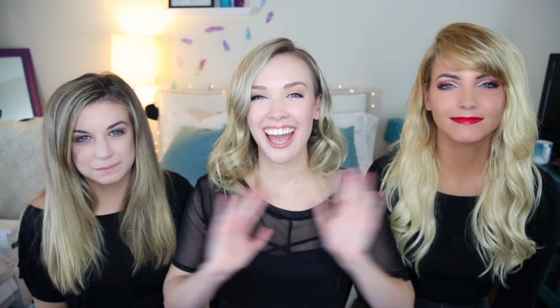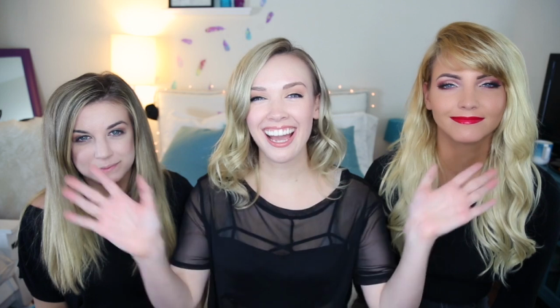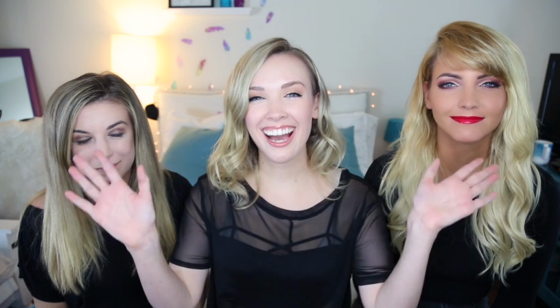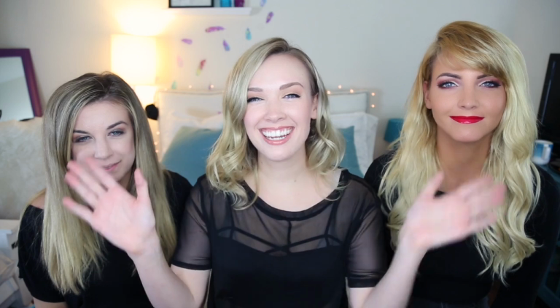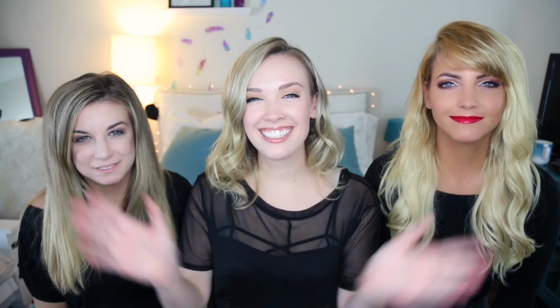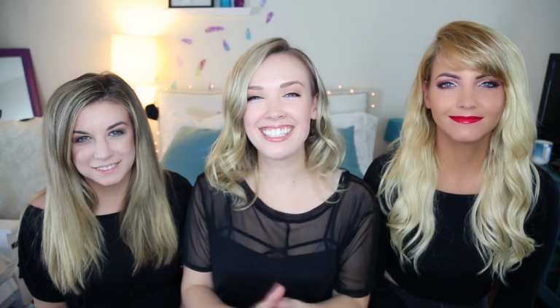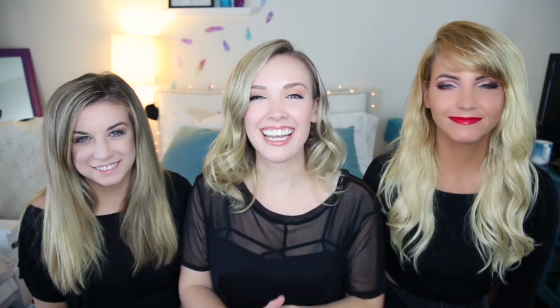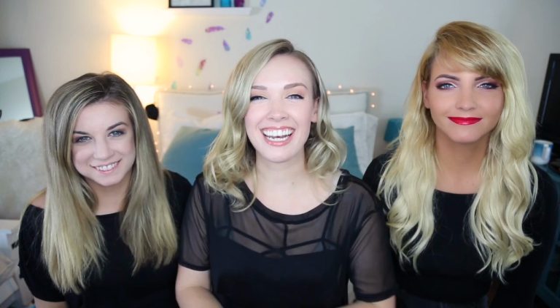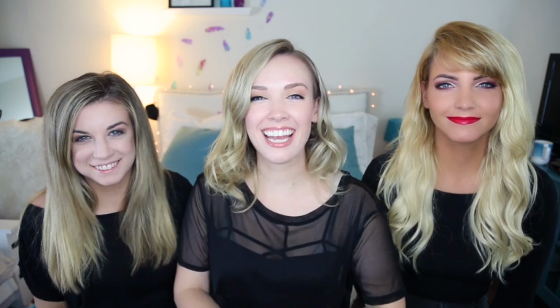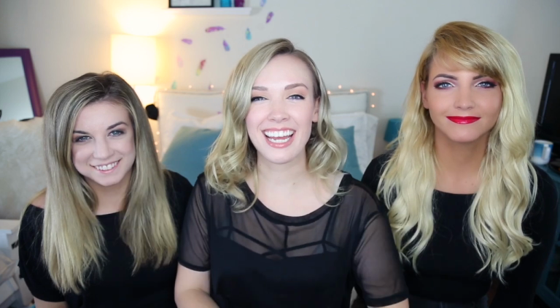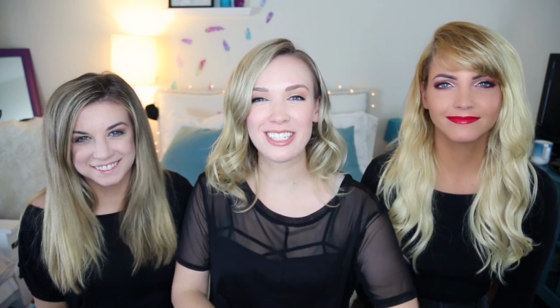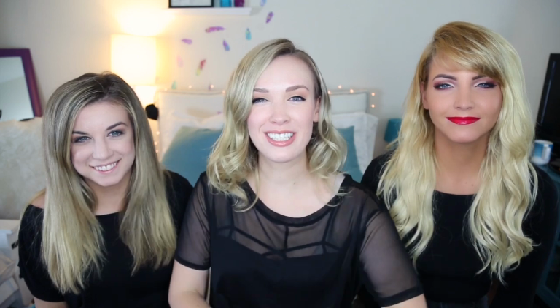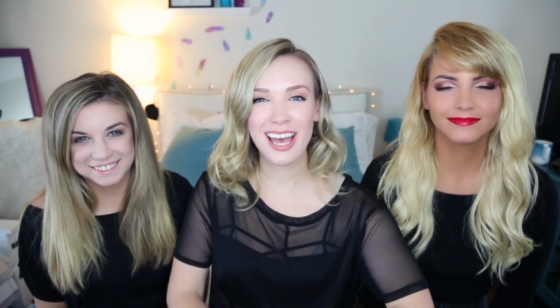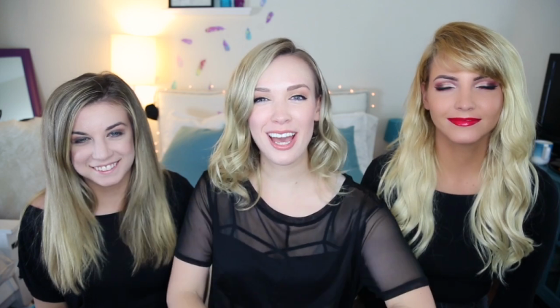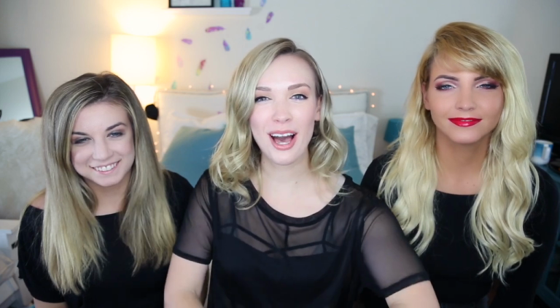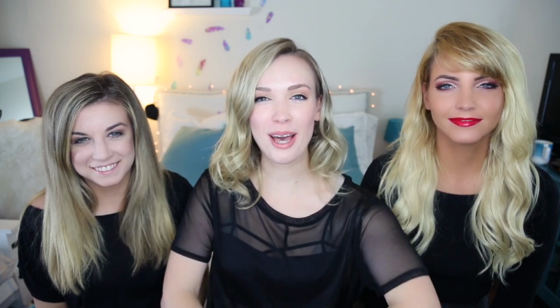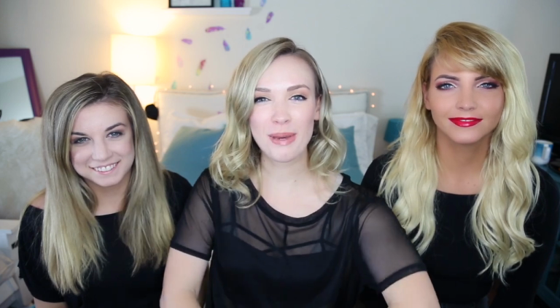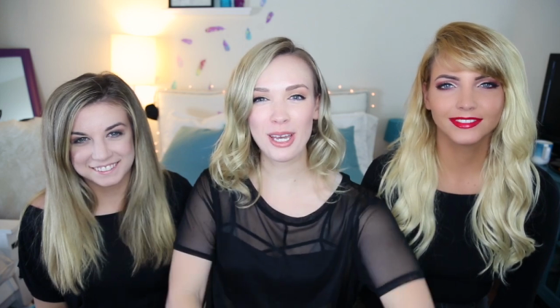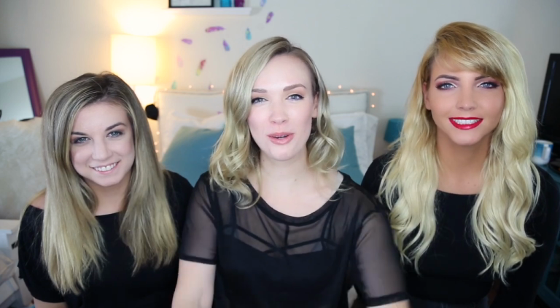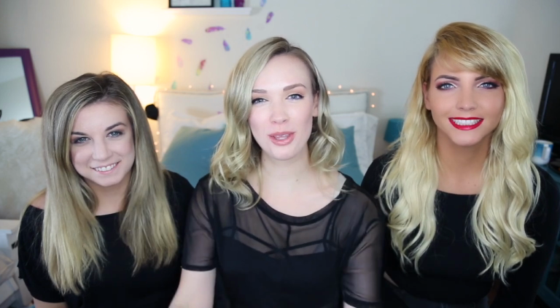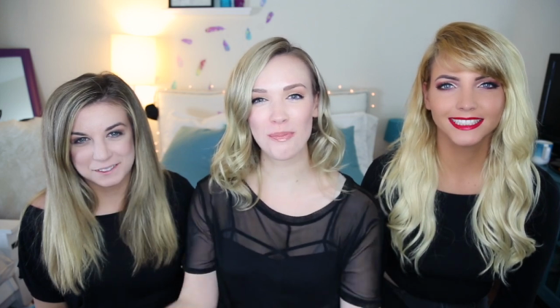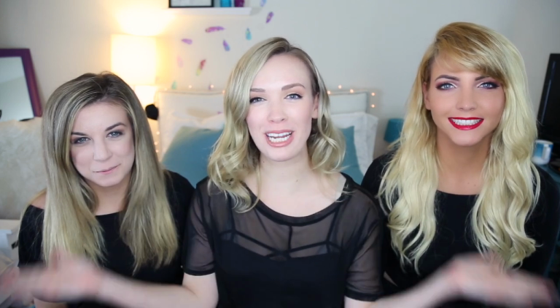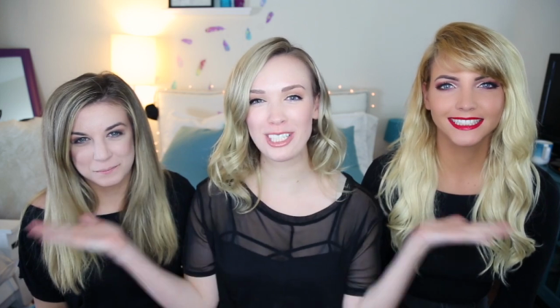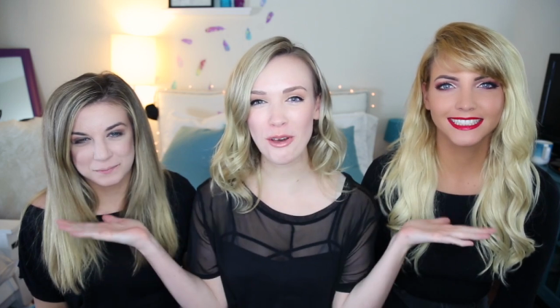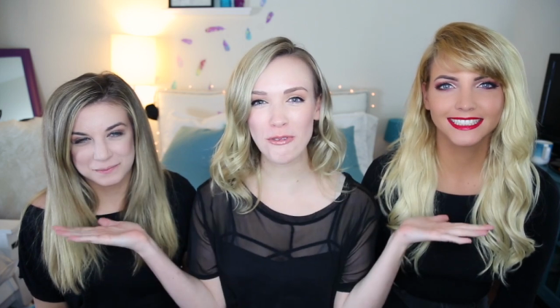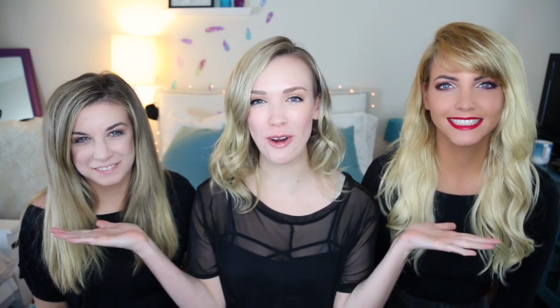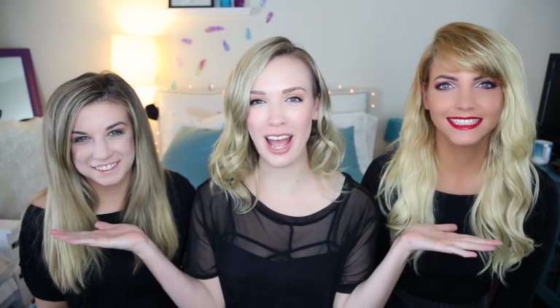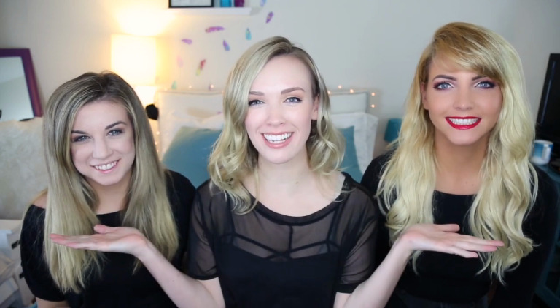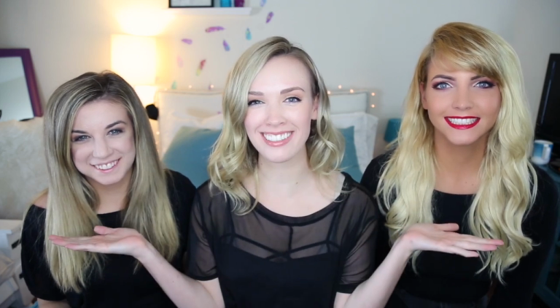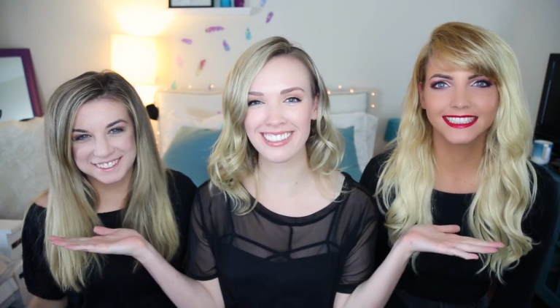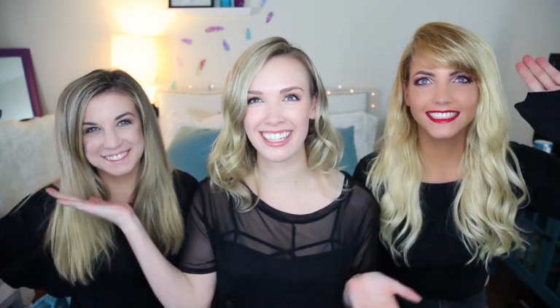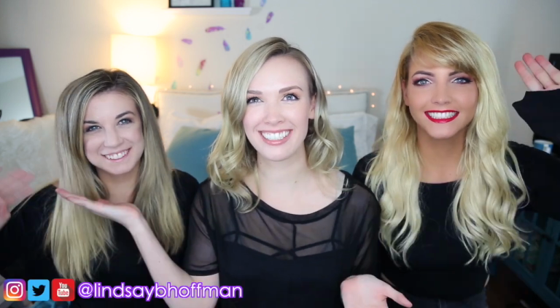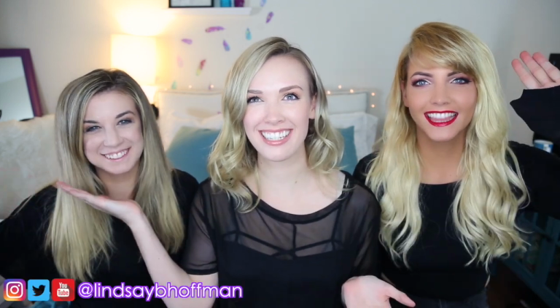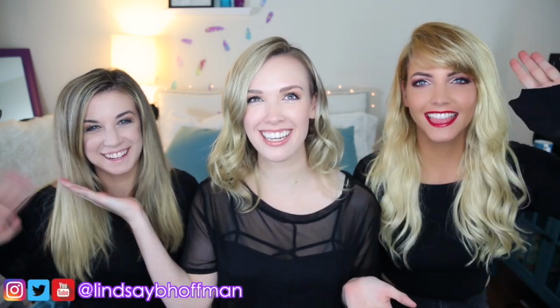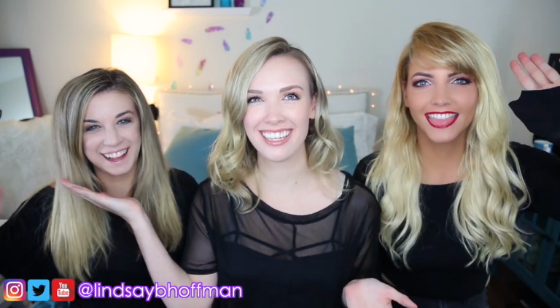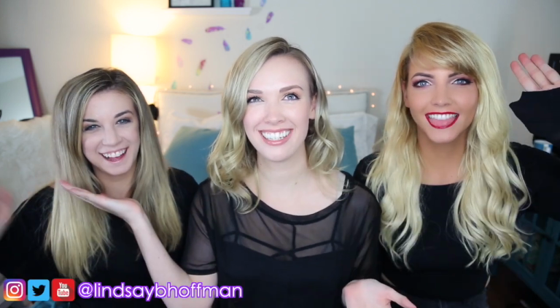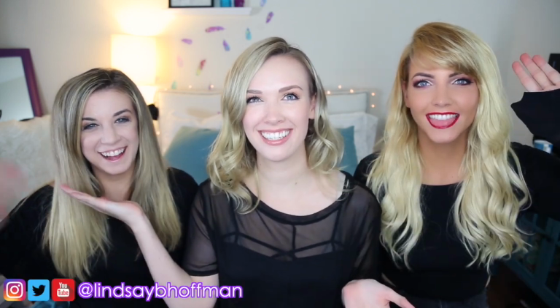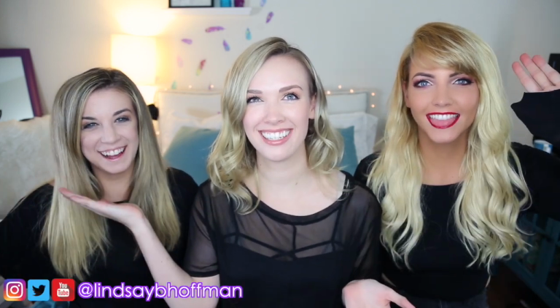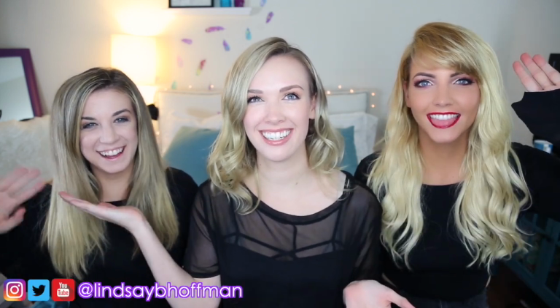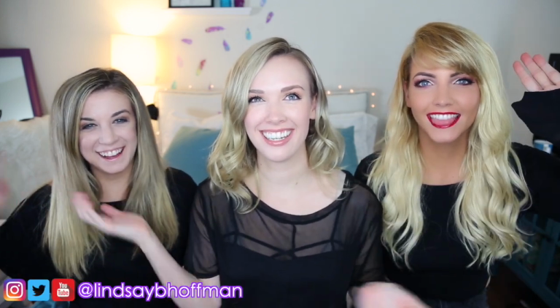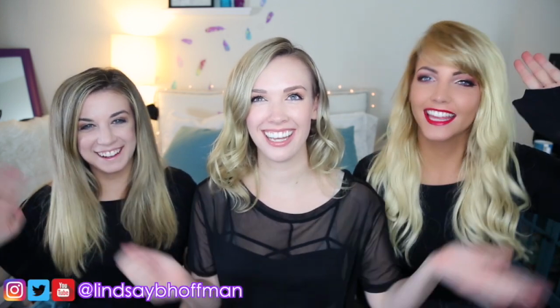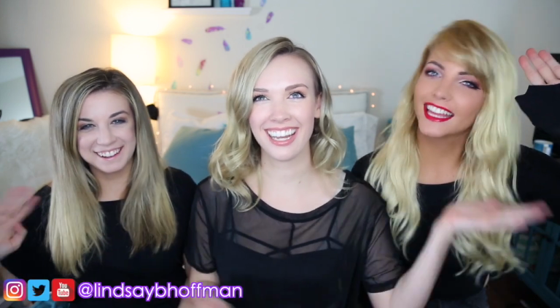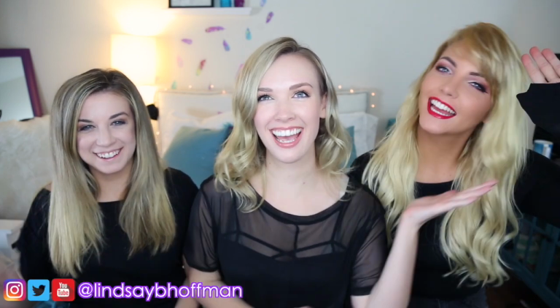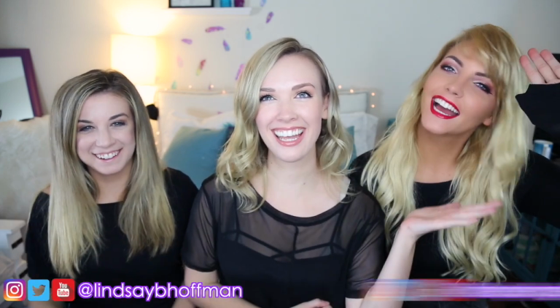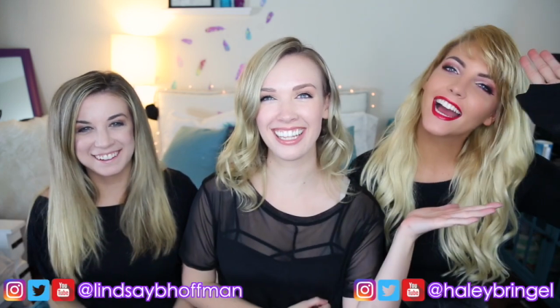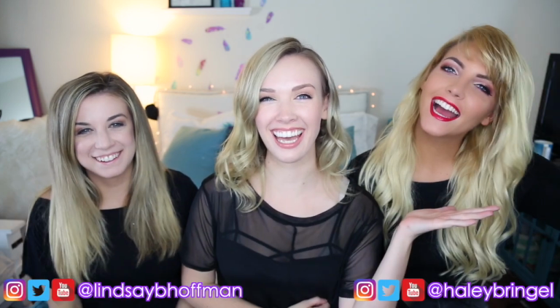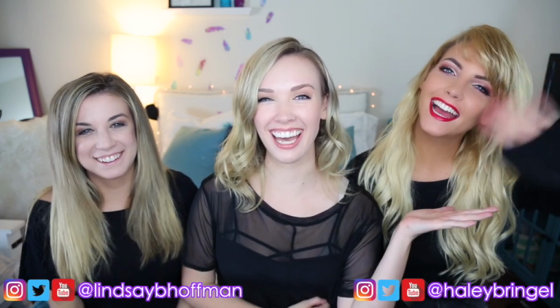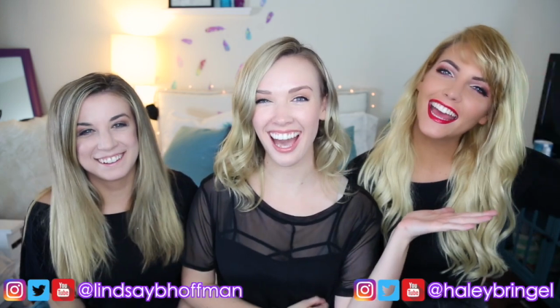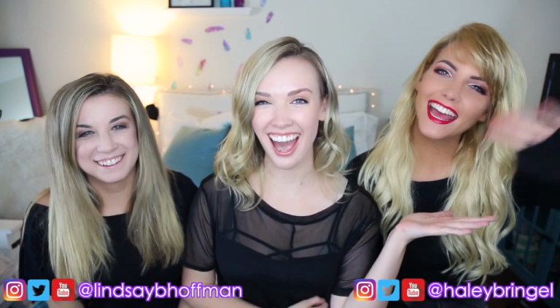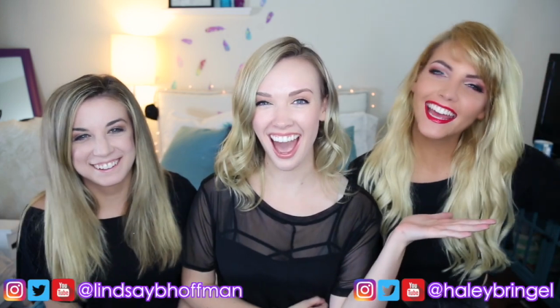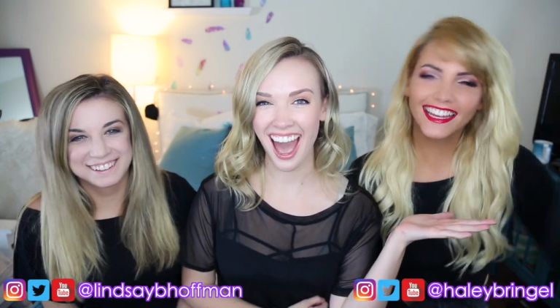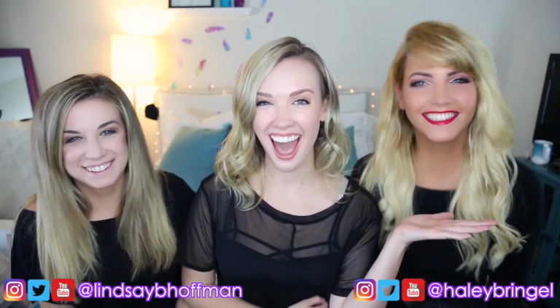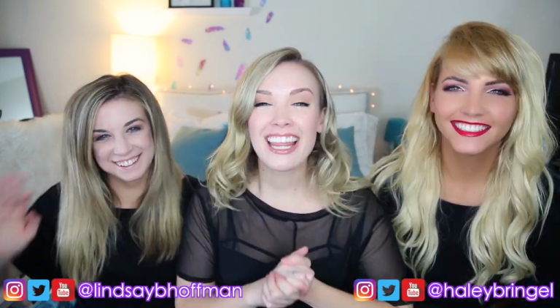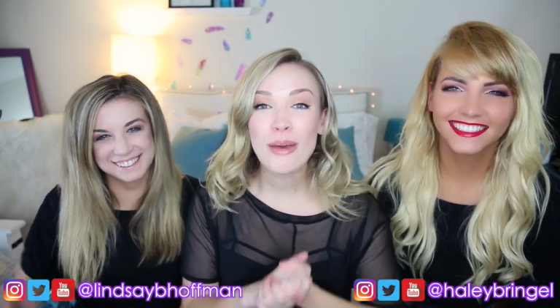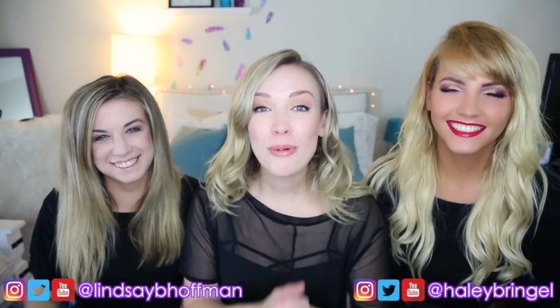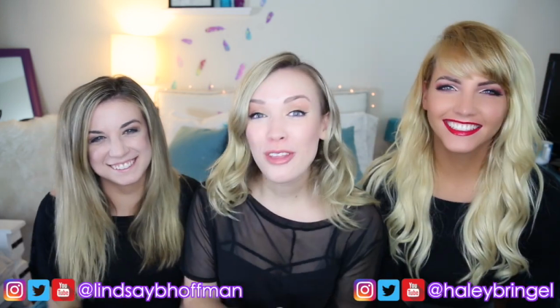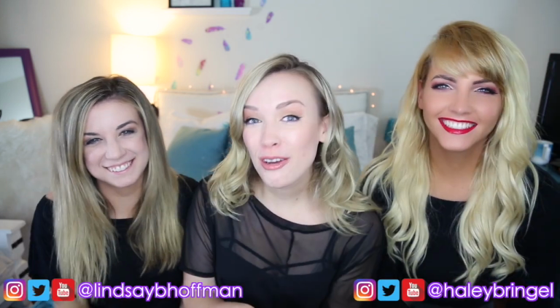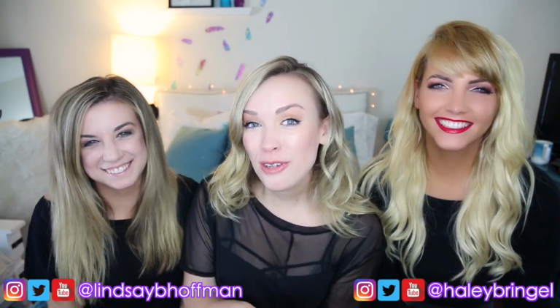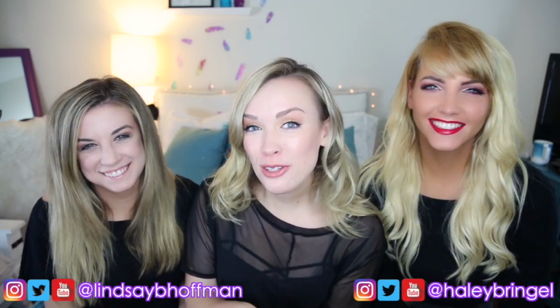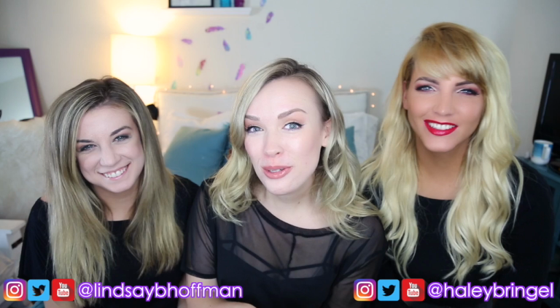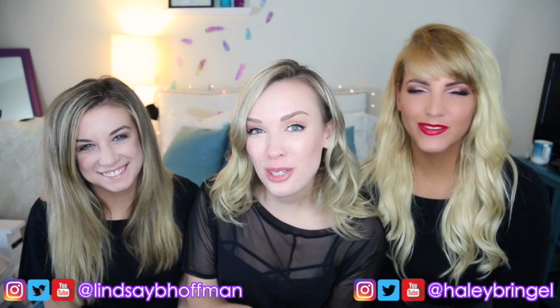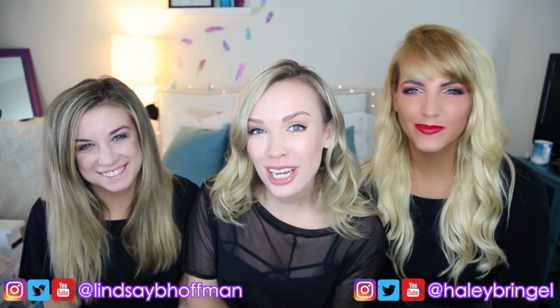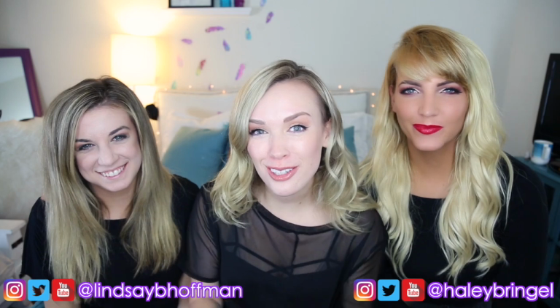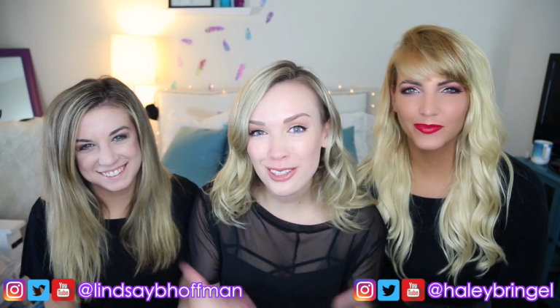Hey guys, it's Annie and today I'm here with my two friends Lindsay — hi — and Haley — hey. They both have YouTube channels so go check them out.